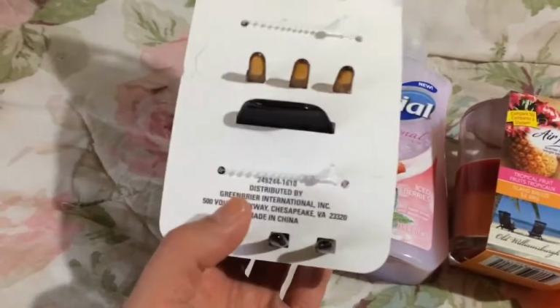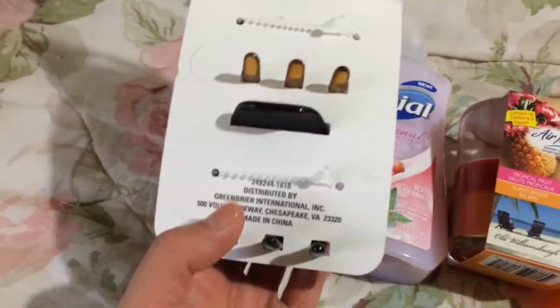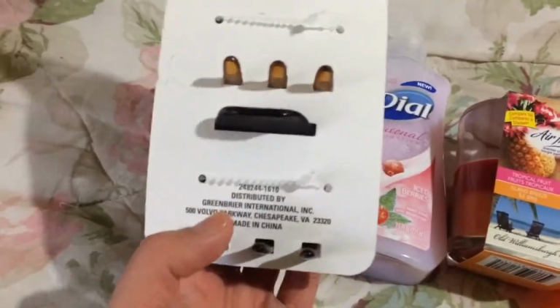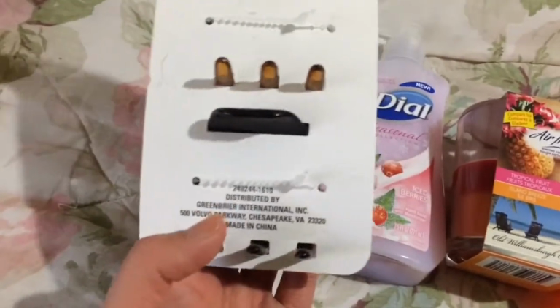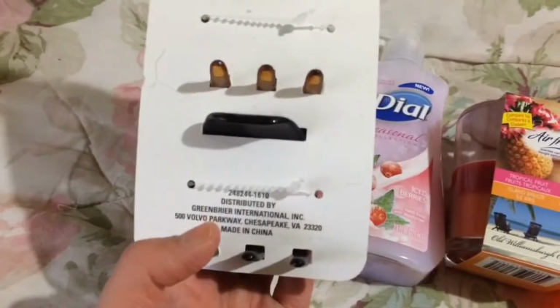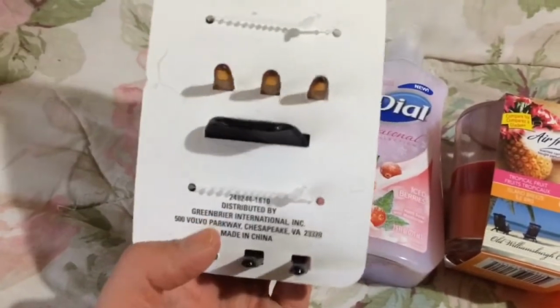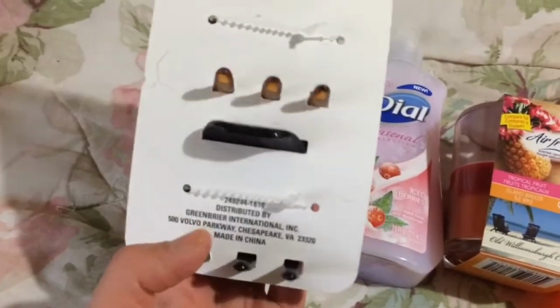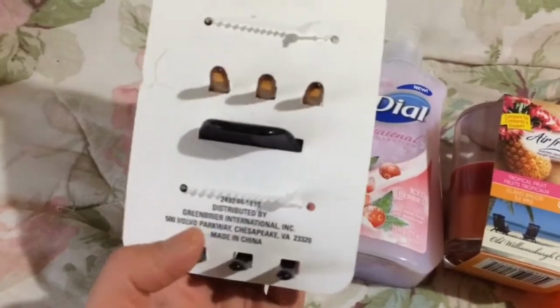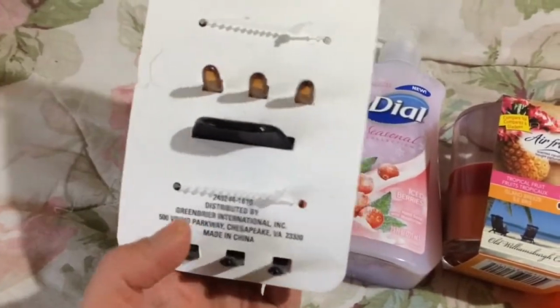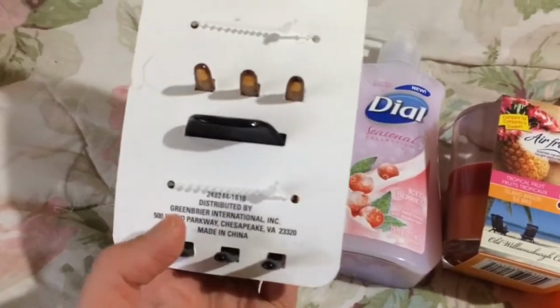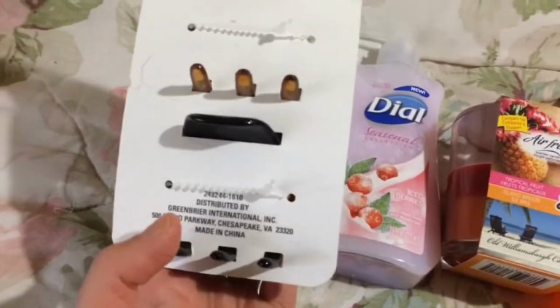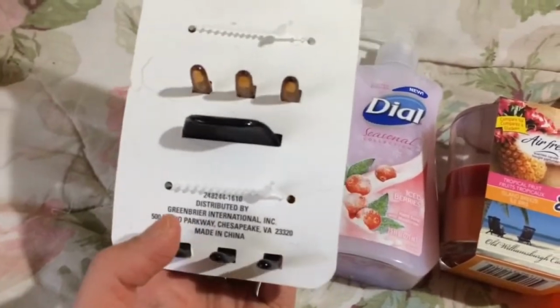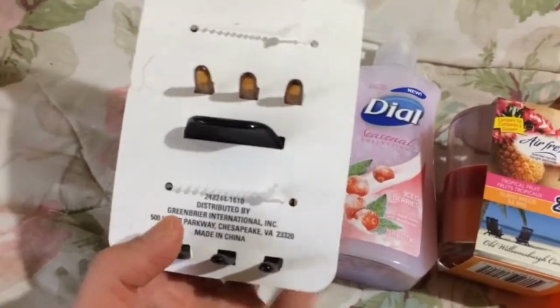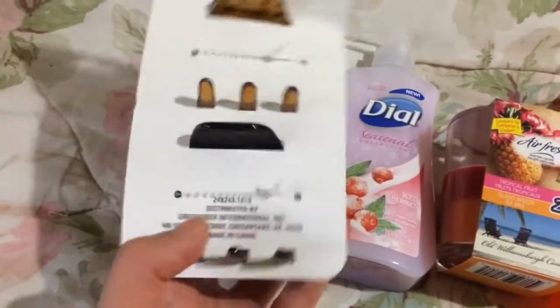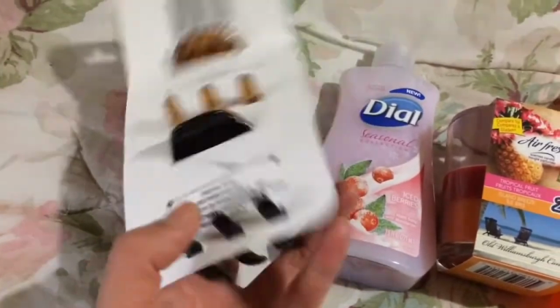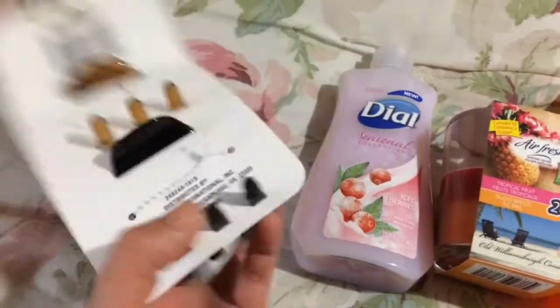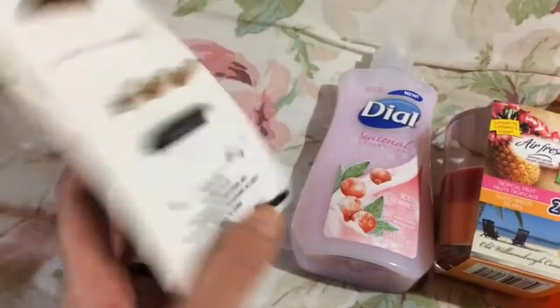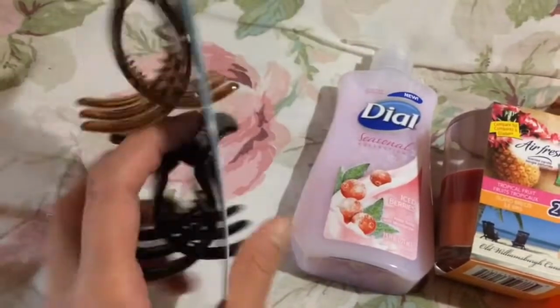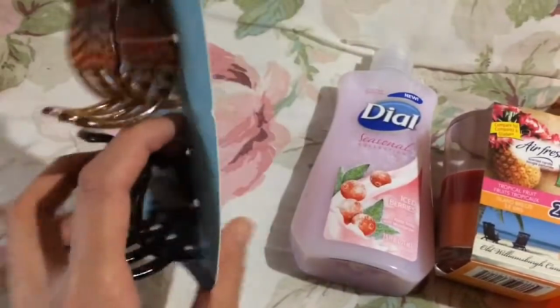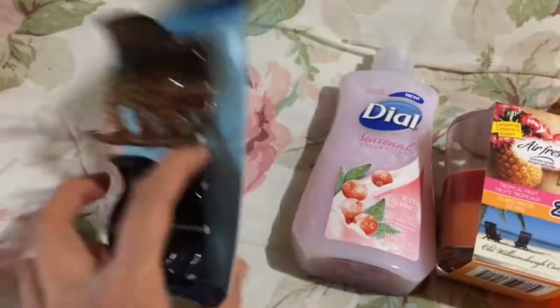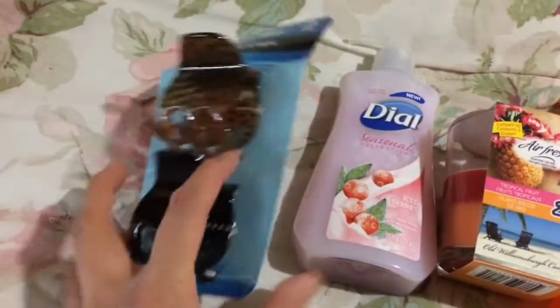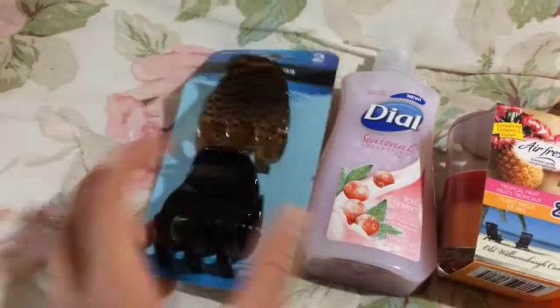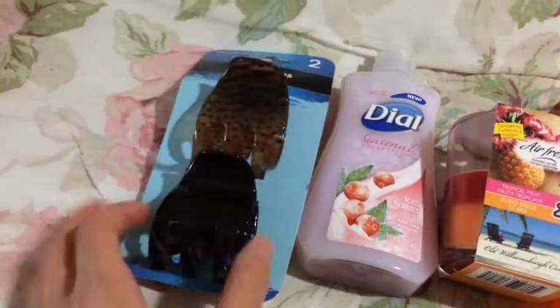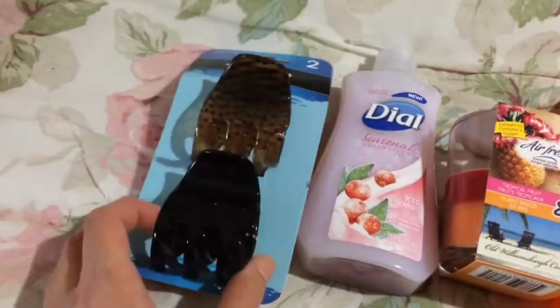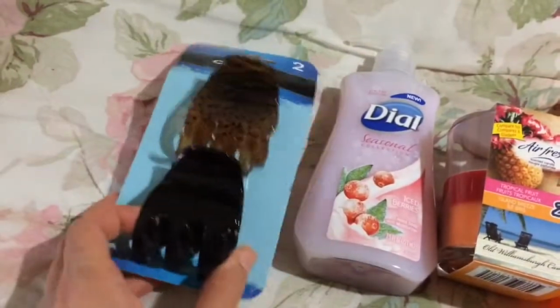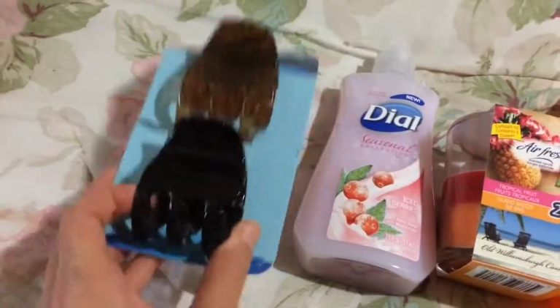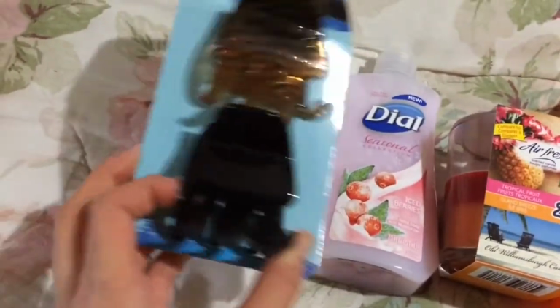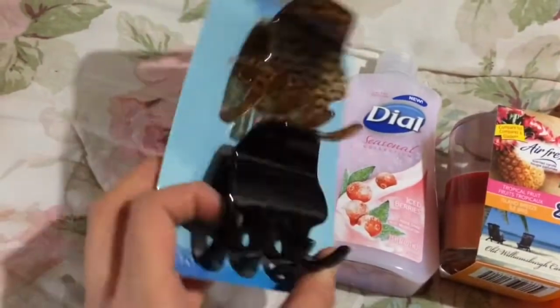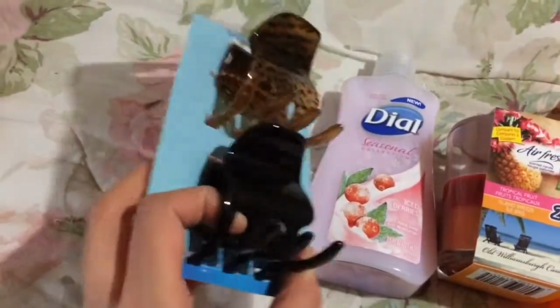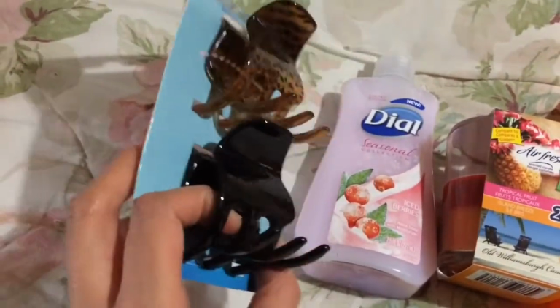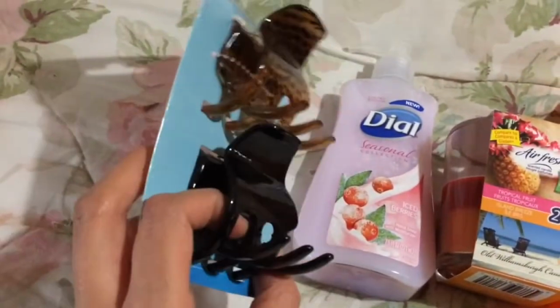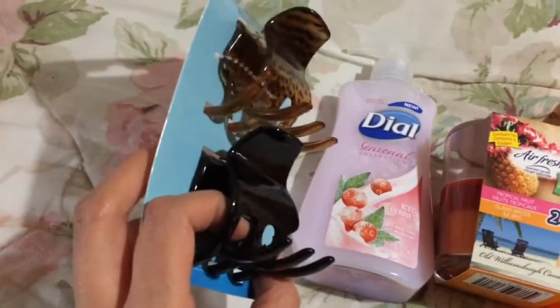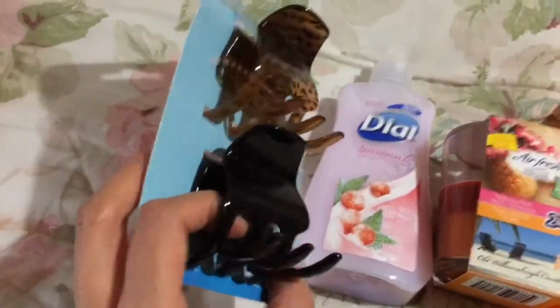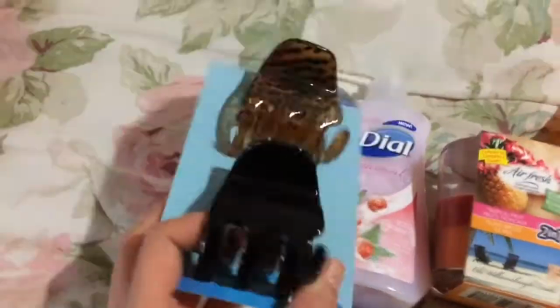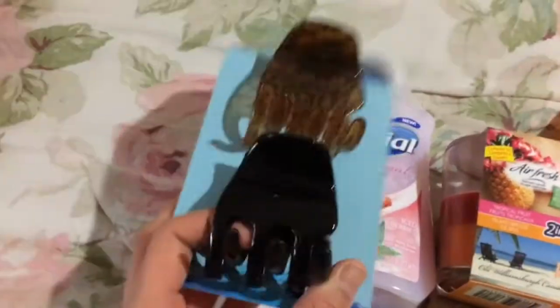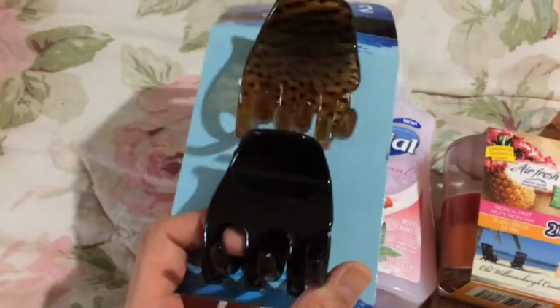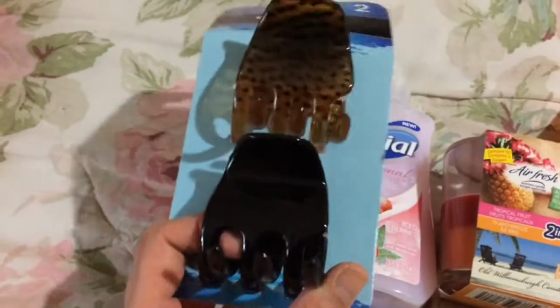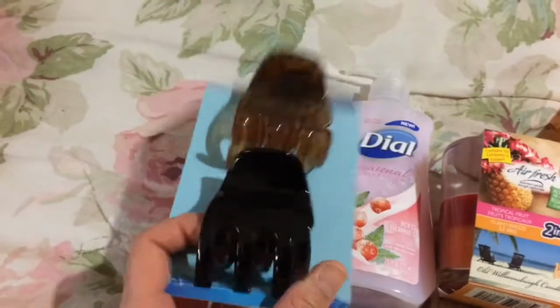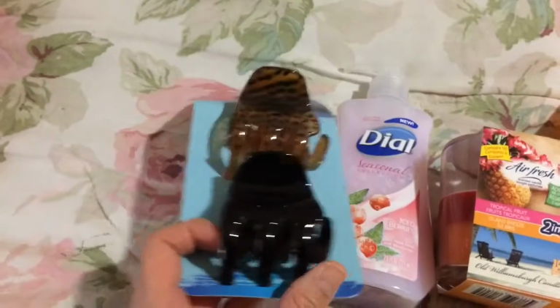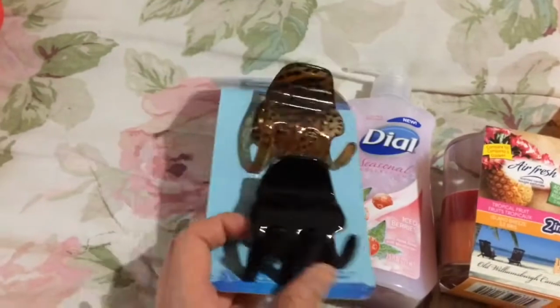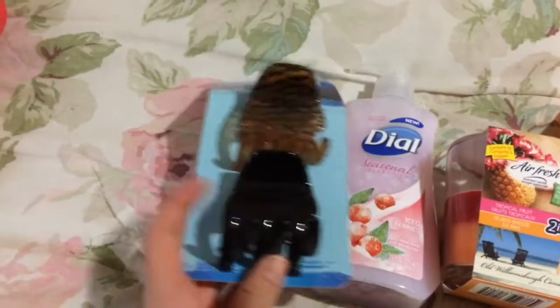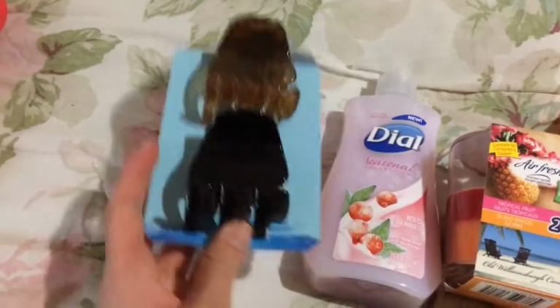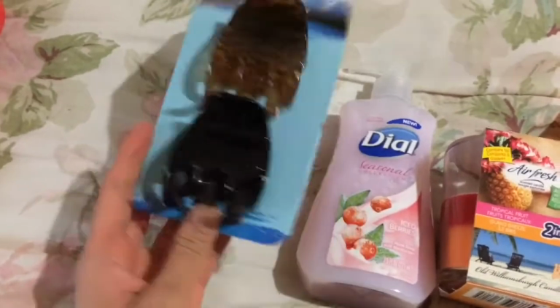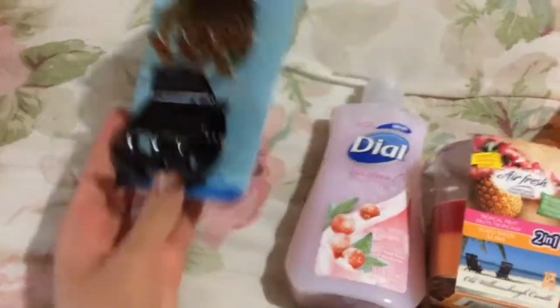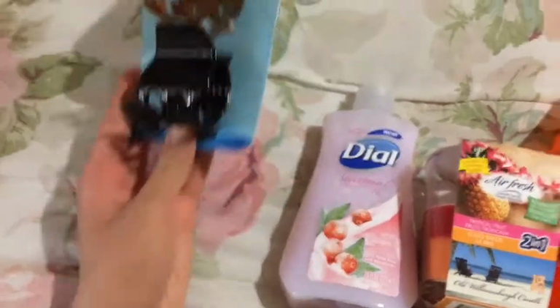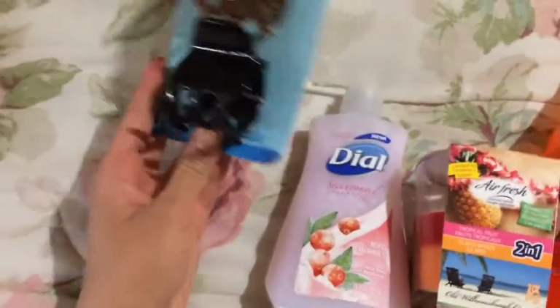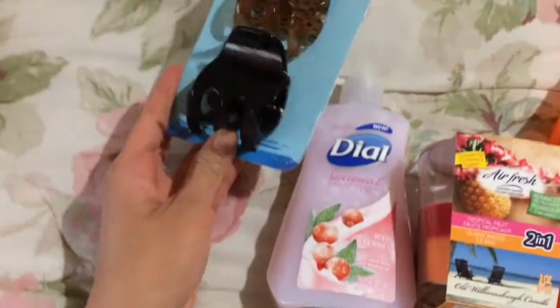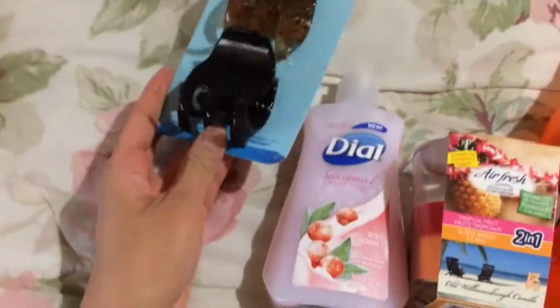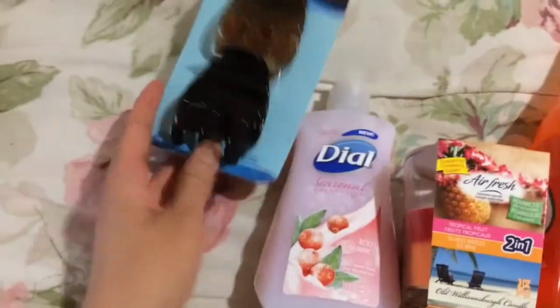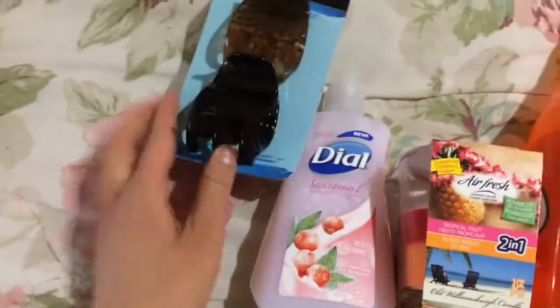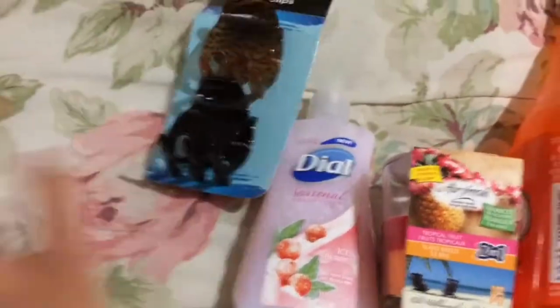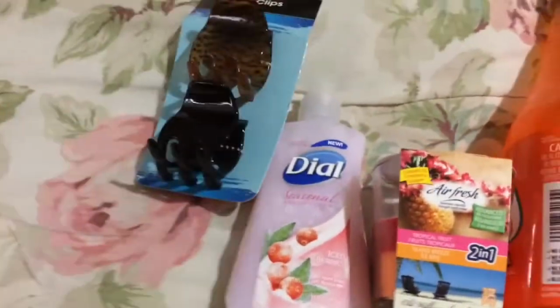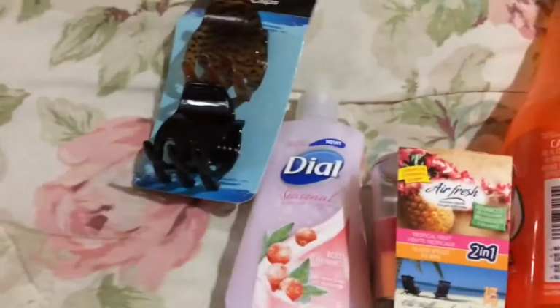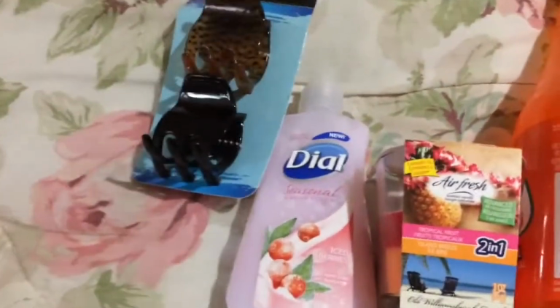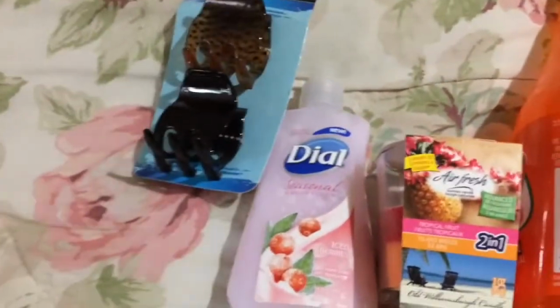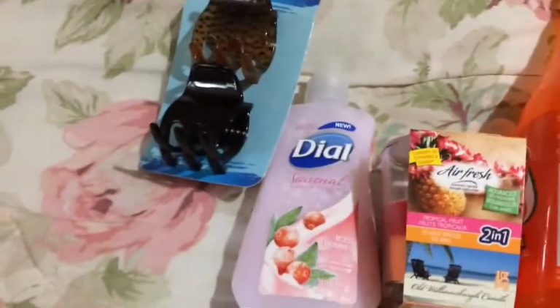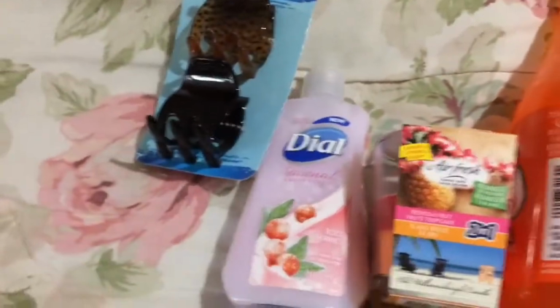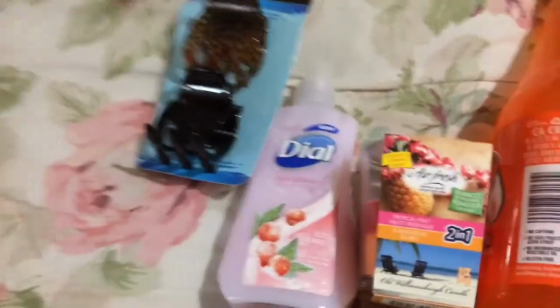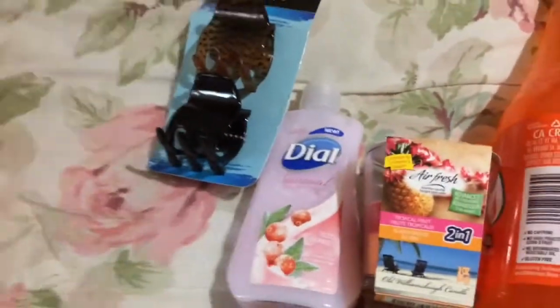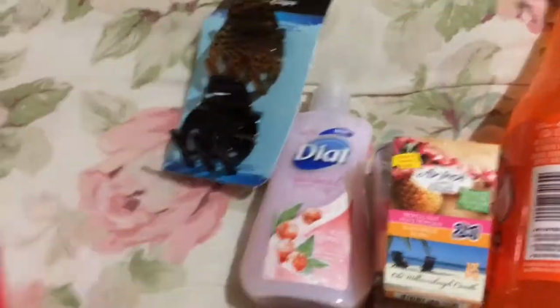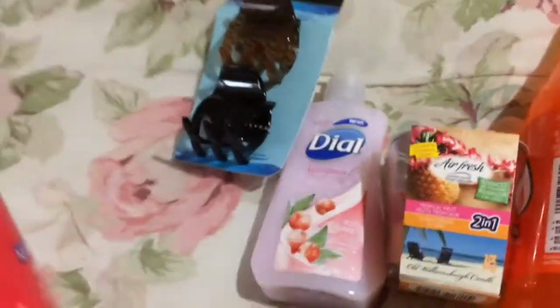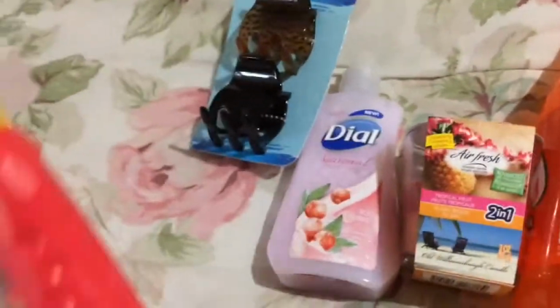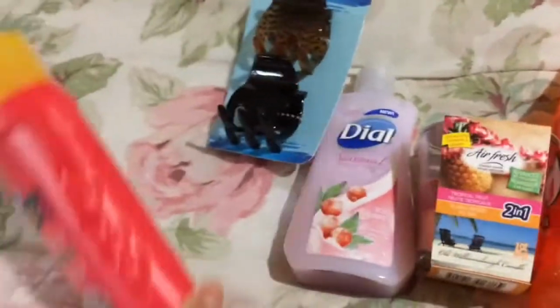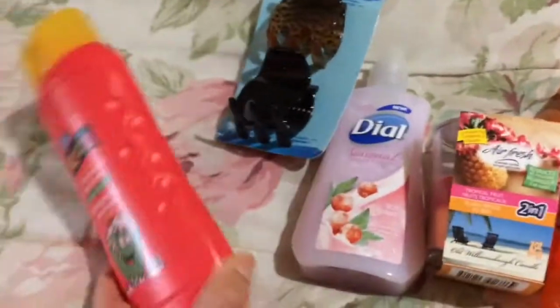And the two-pack of claw clips from Basic Solutions — I've bought this sort of thing before, not this exact style. It's made in China, but I think their hair clips are pretty good at Dollar Tree.